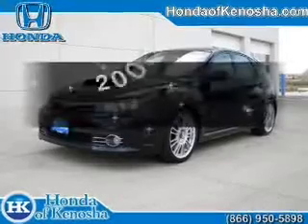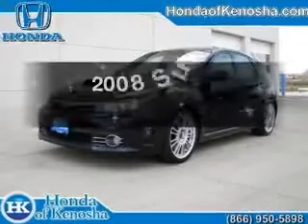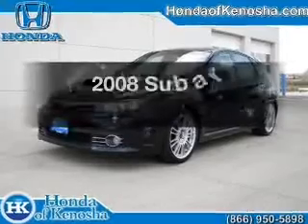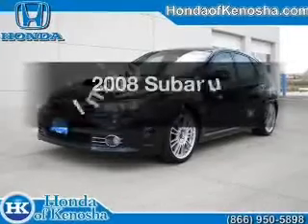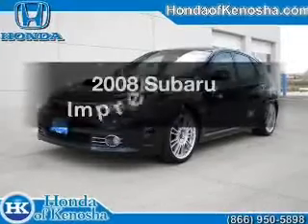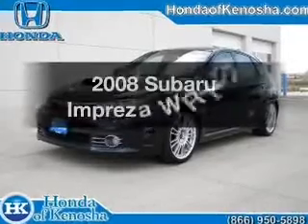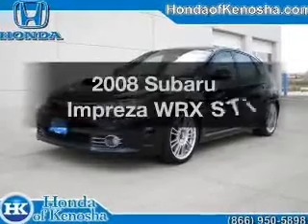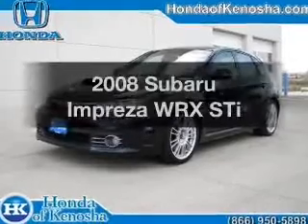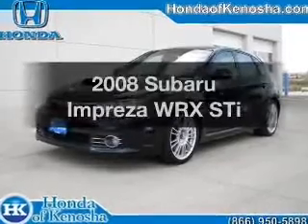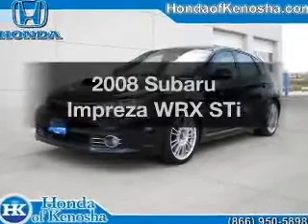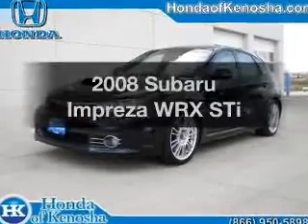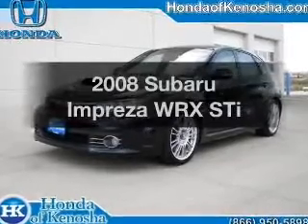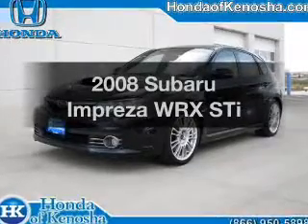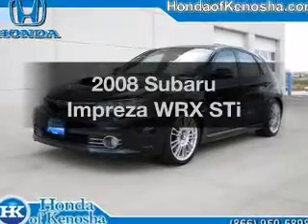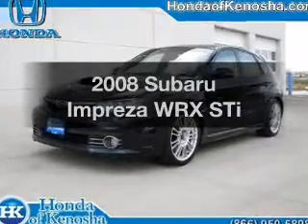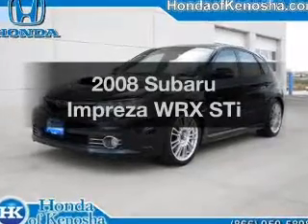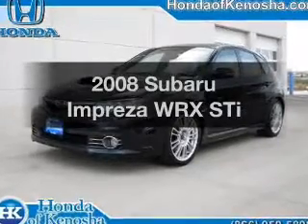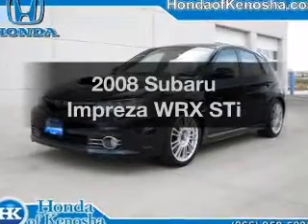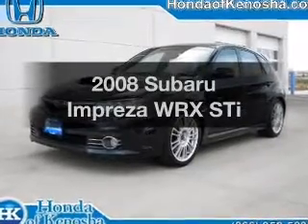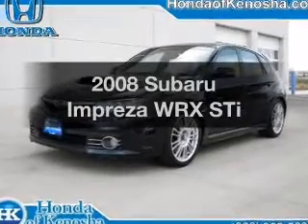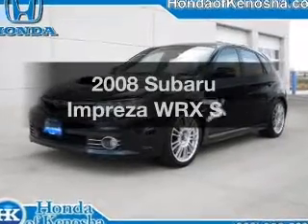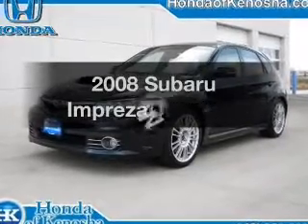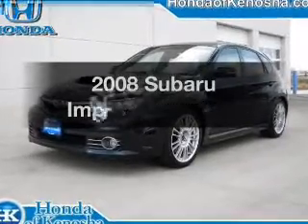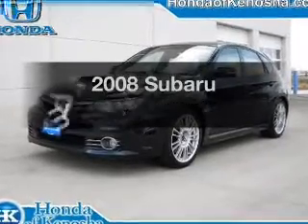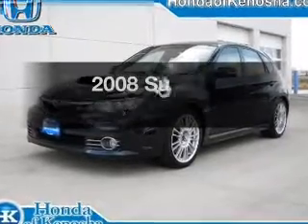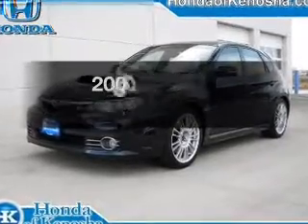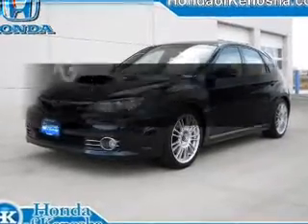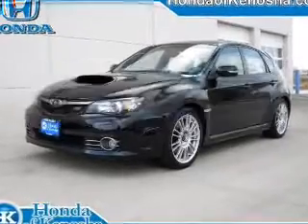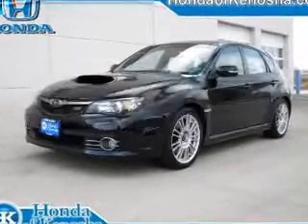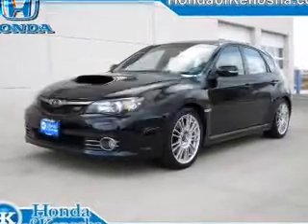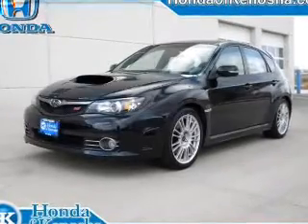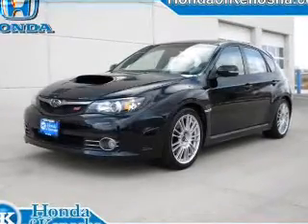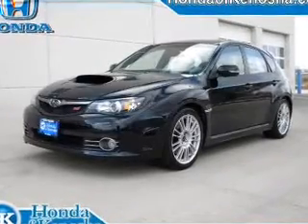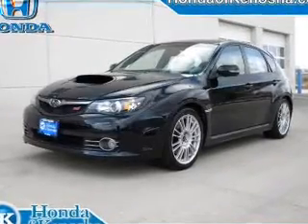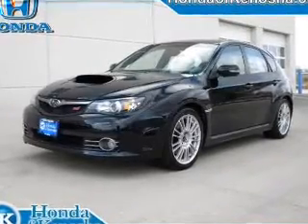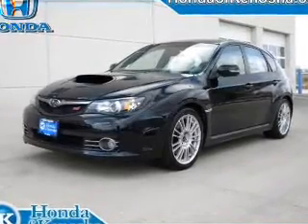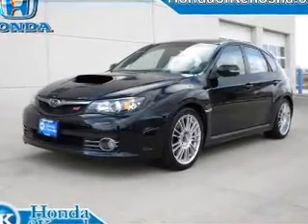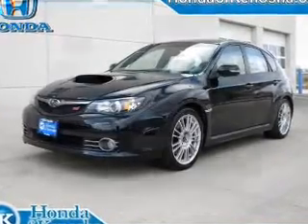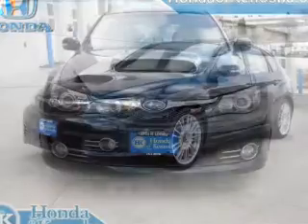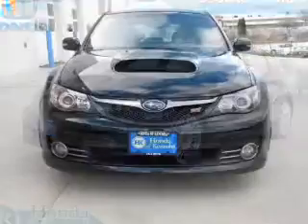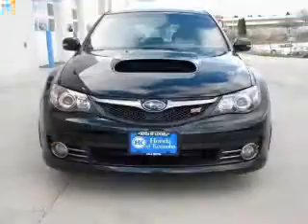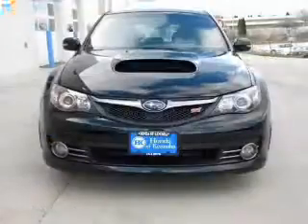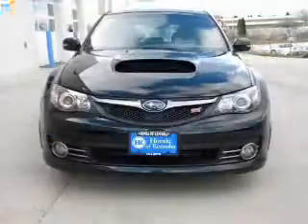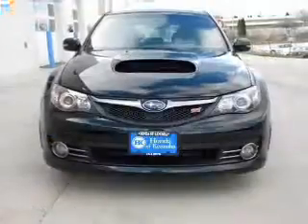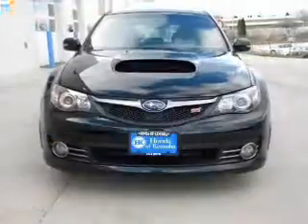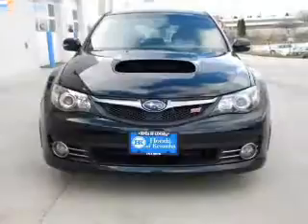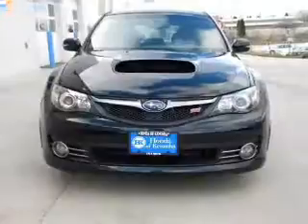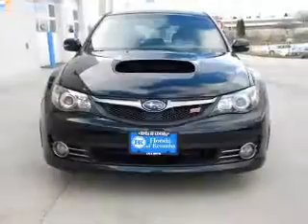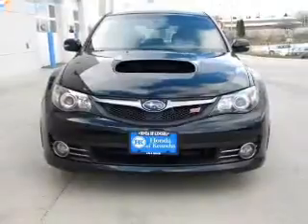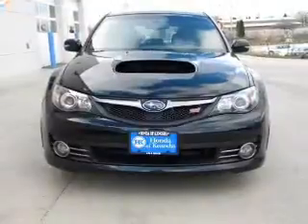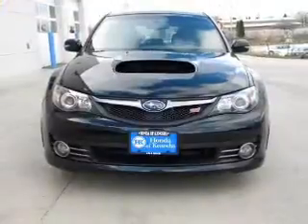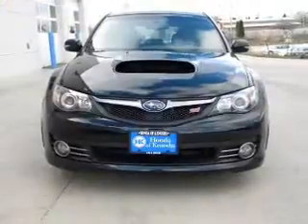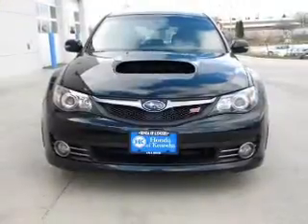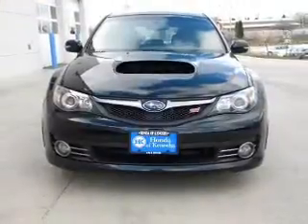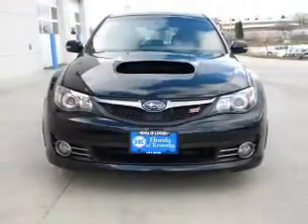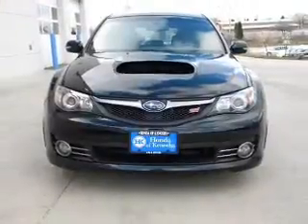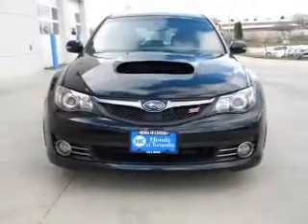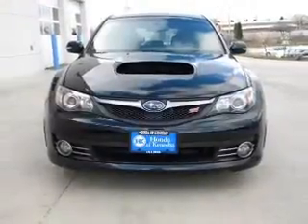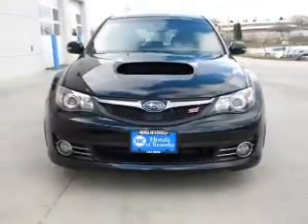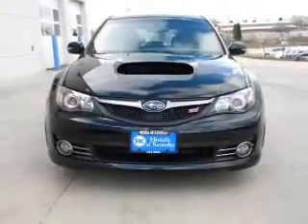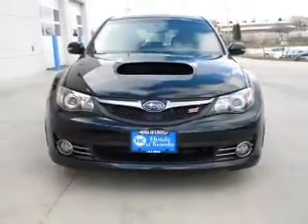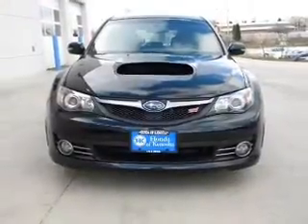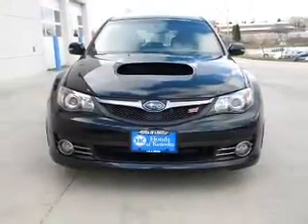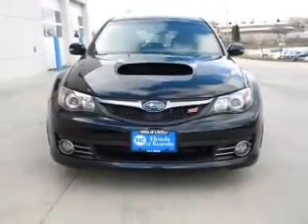Introducing the 2008 Subaru Impreza. Travel the roads in style and comfort in this great vehicle.